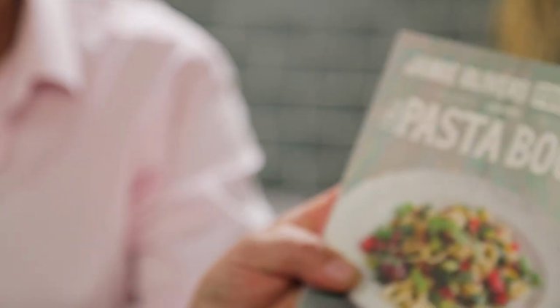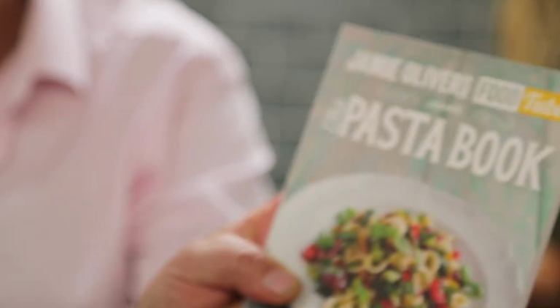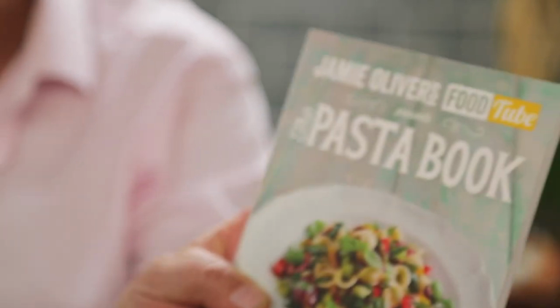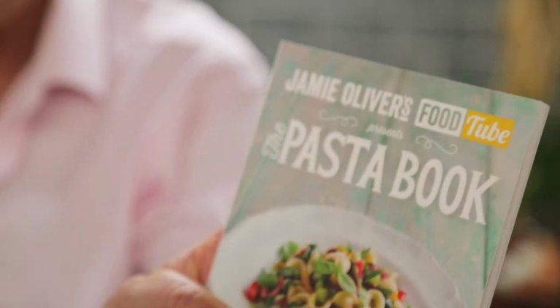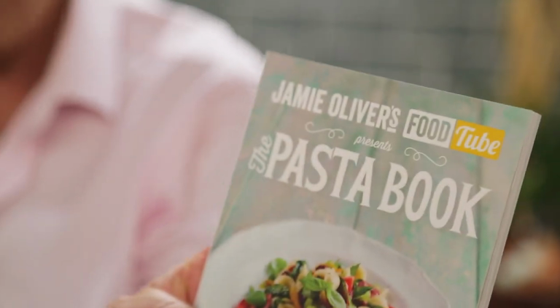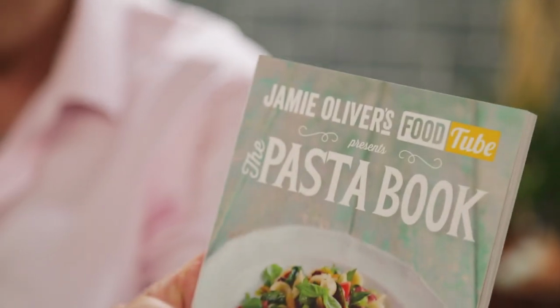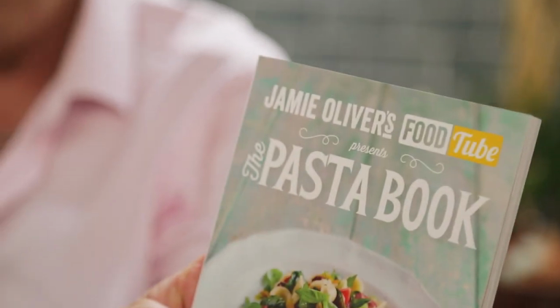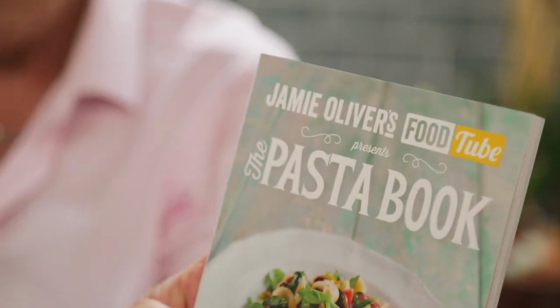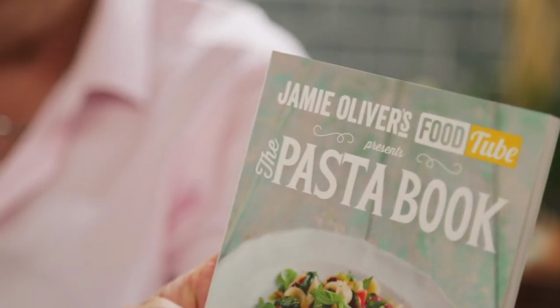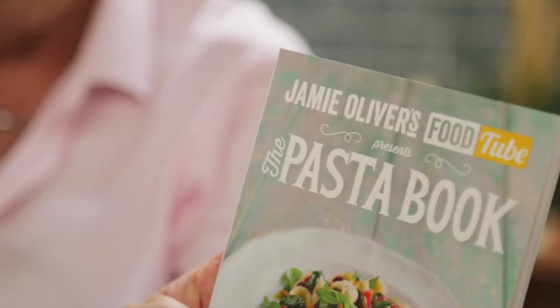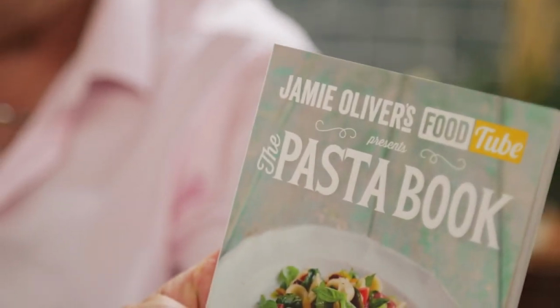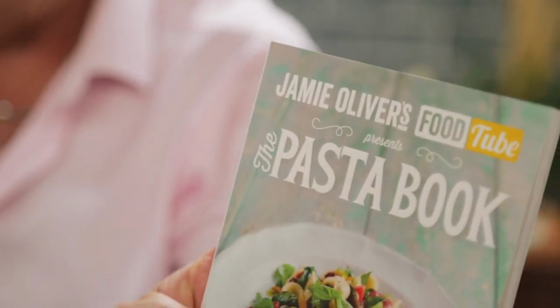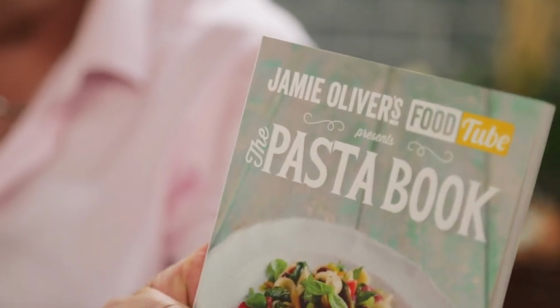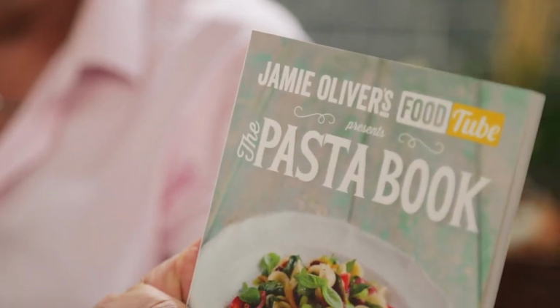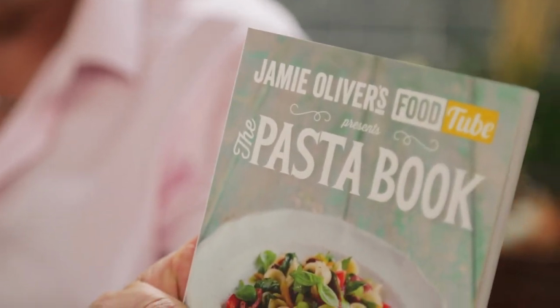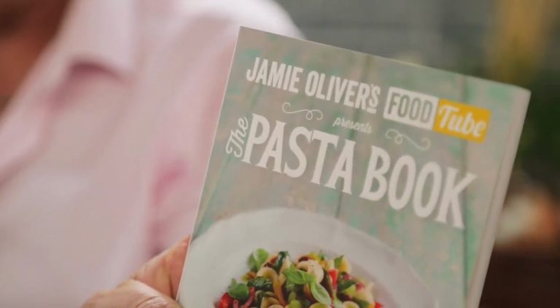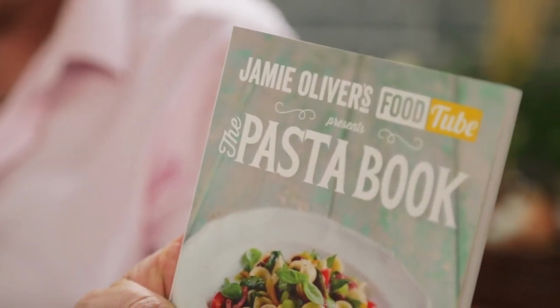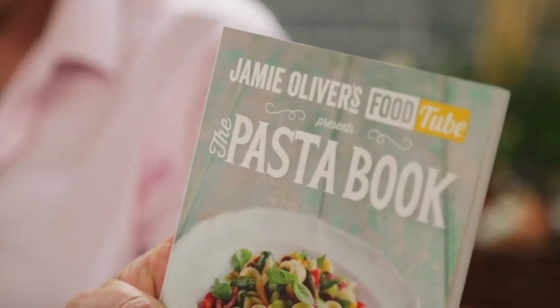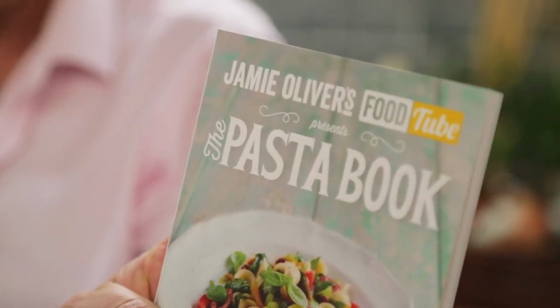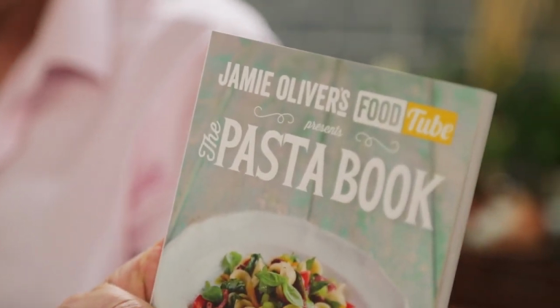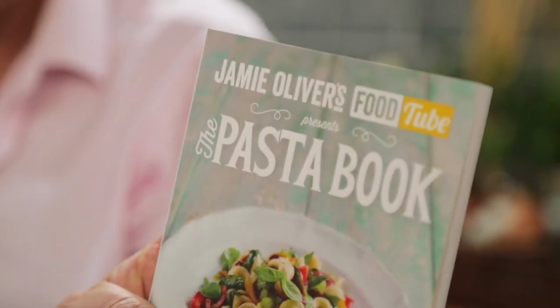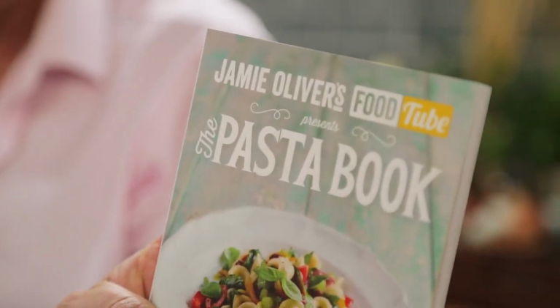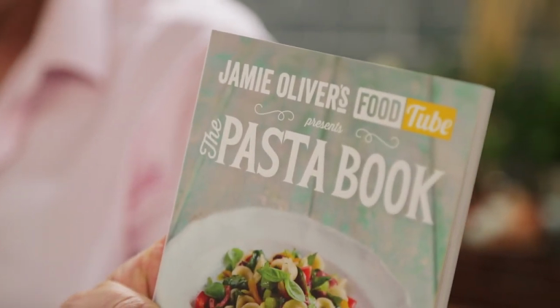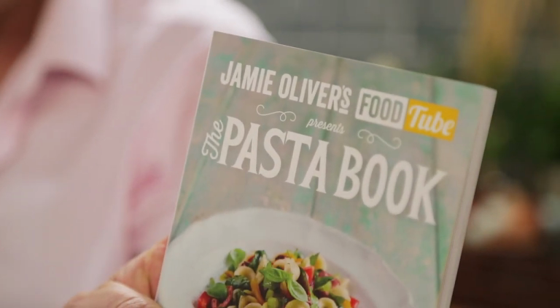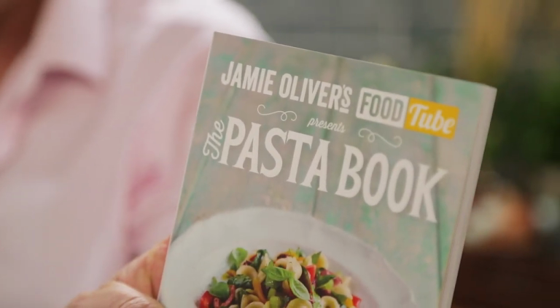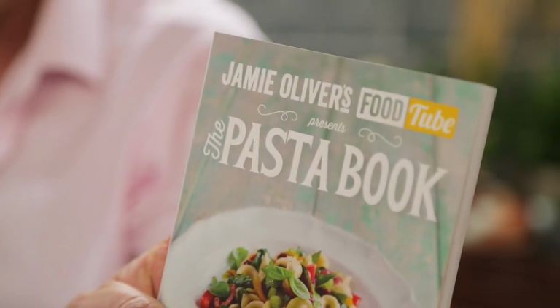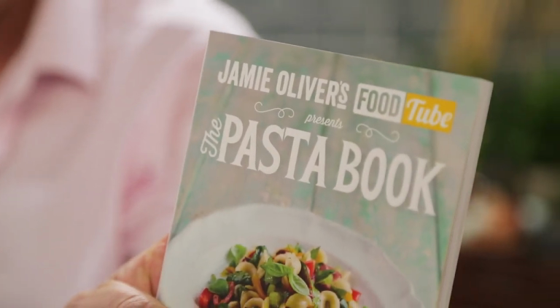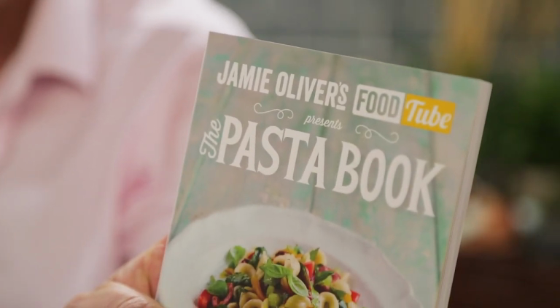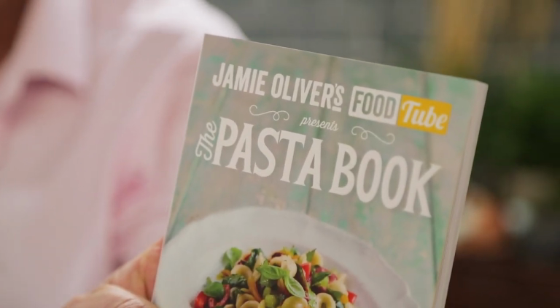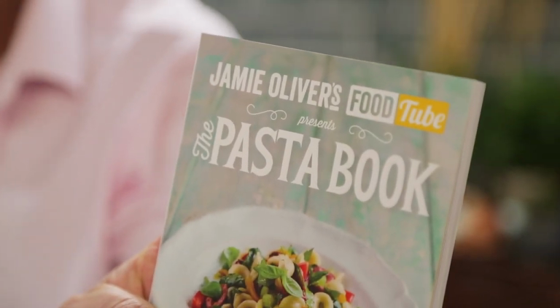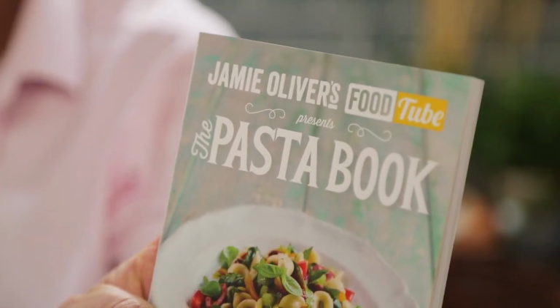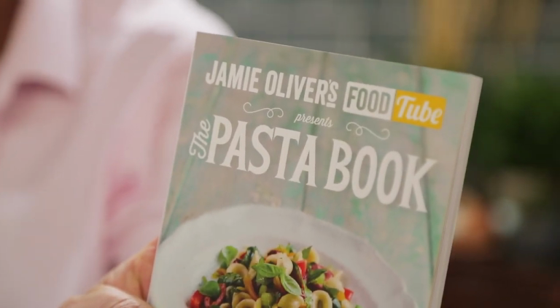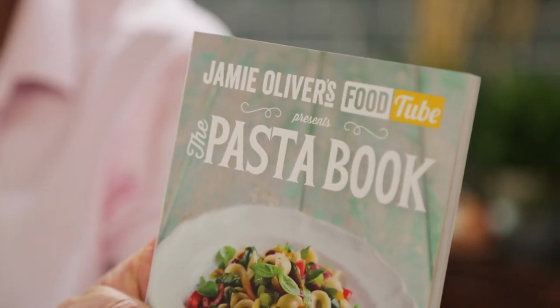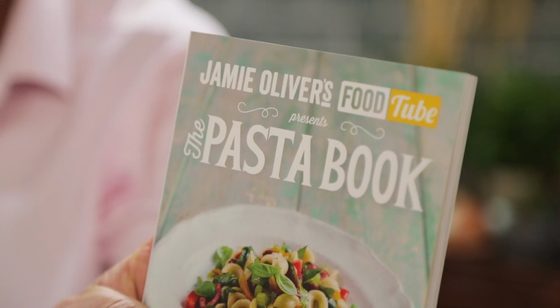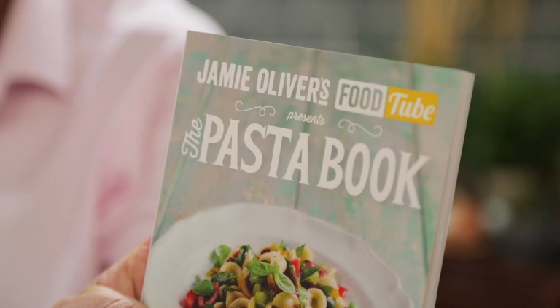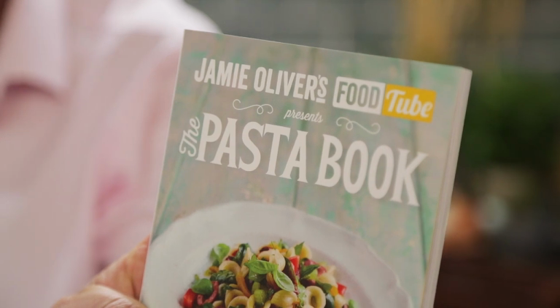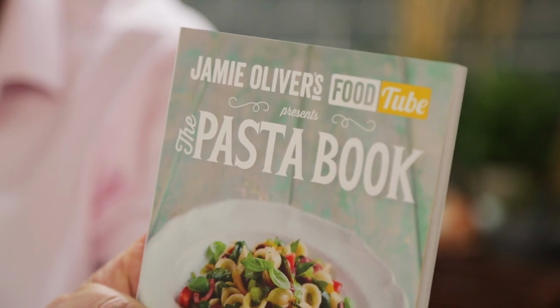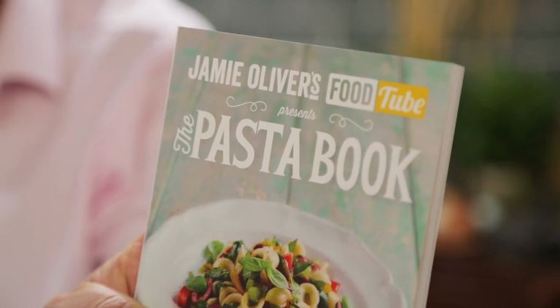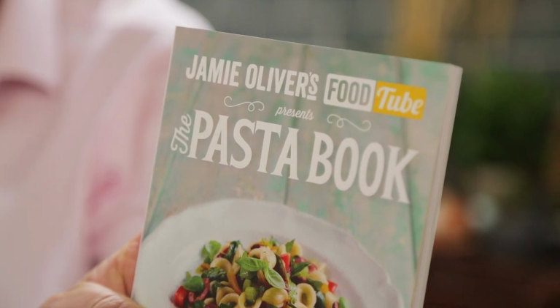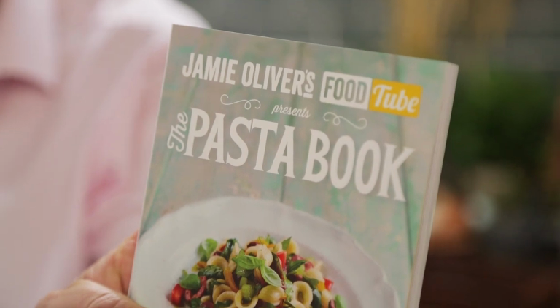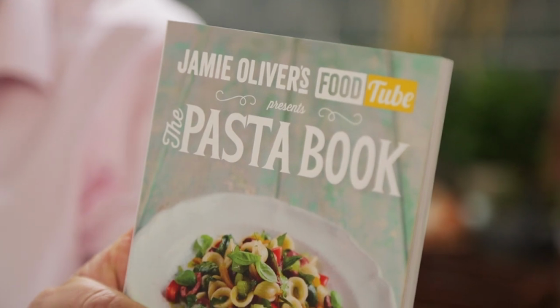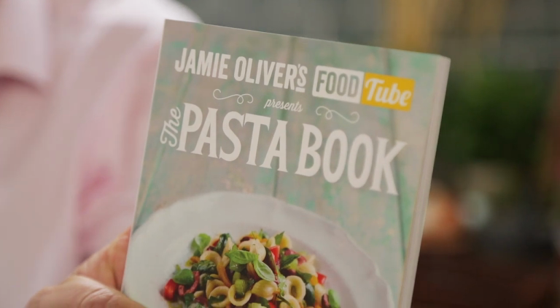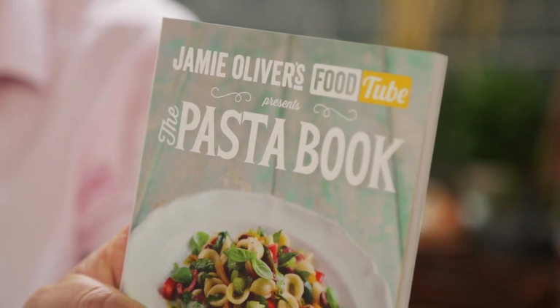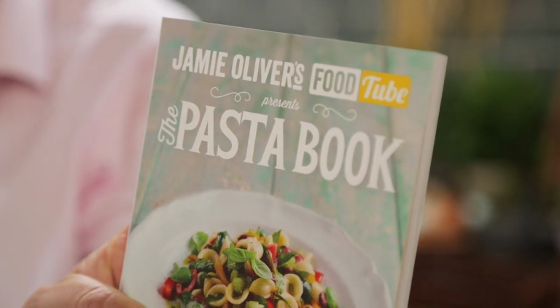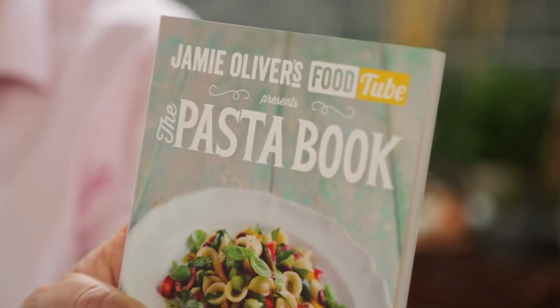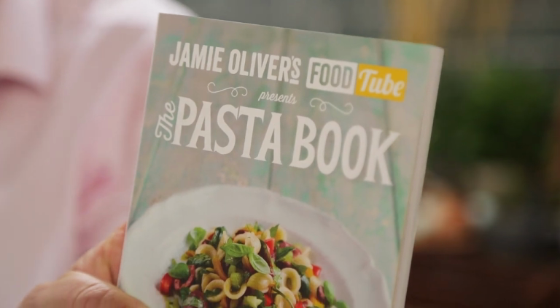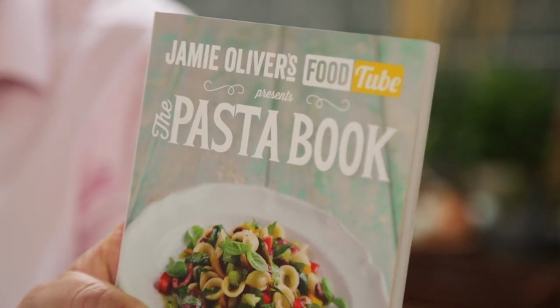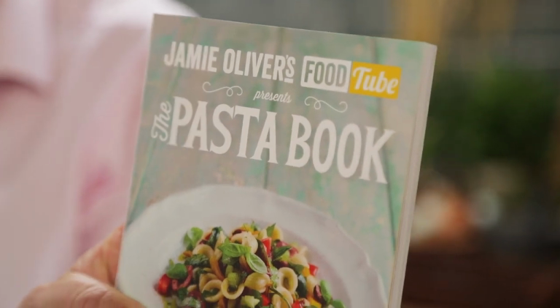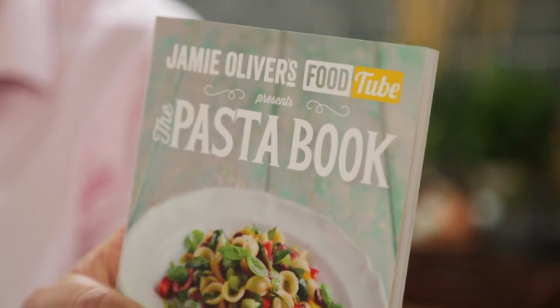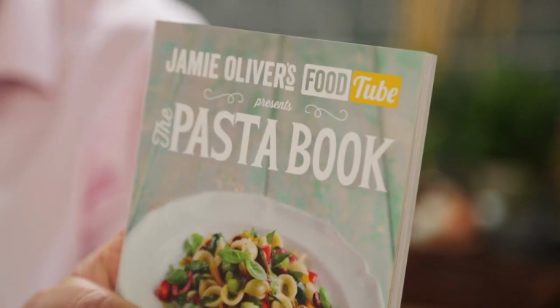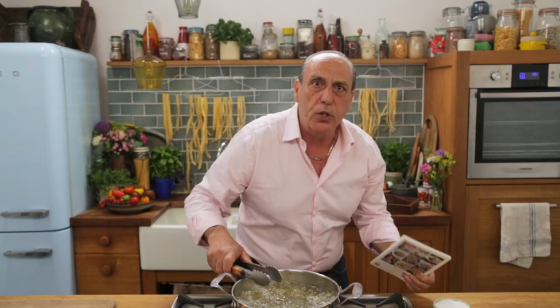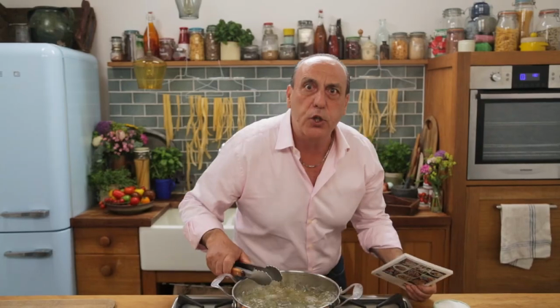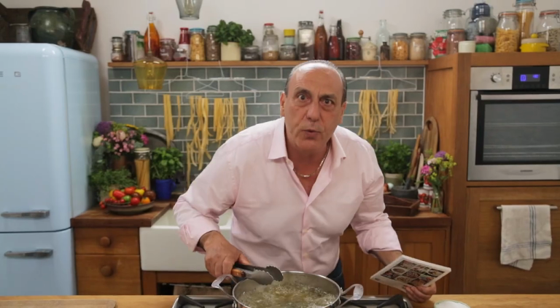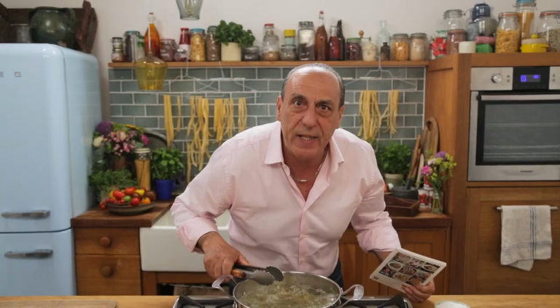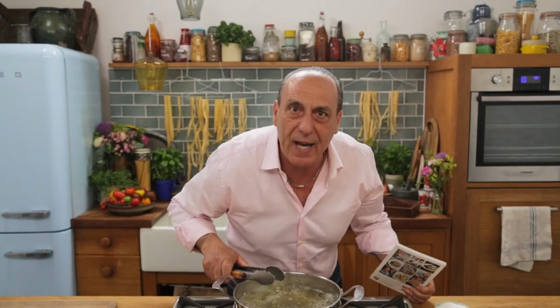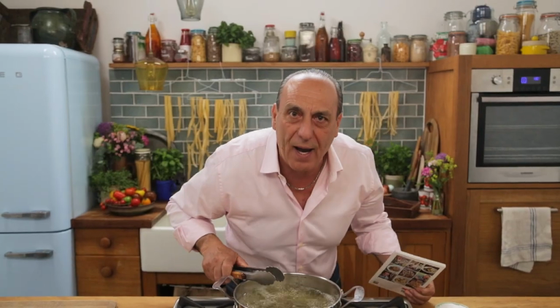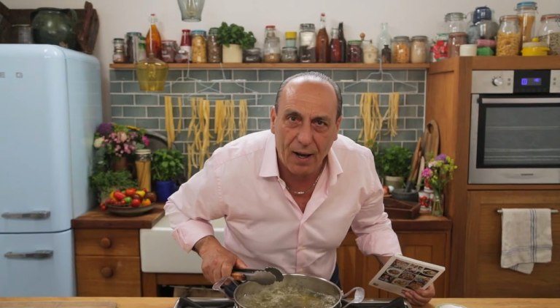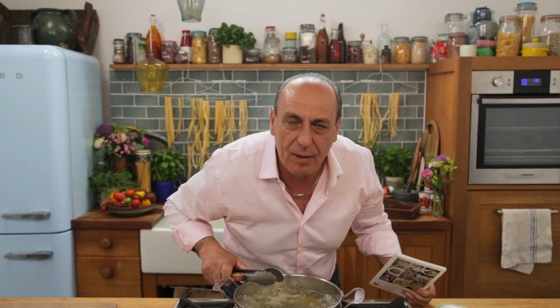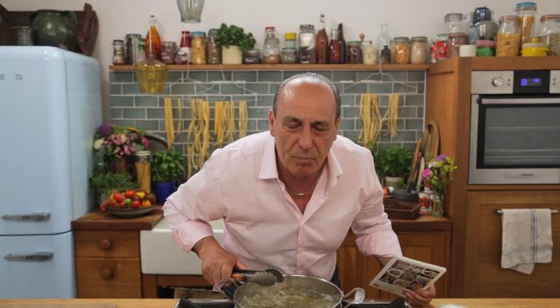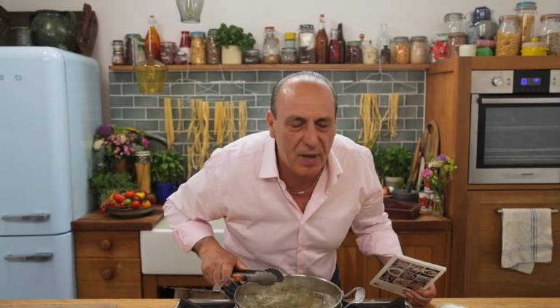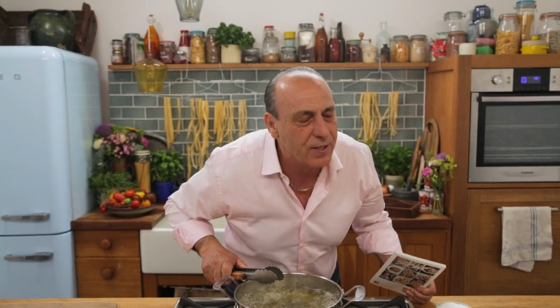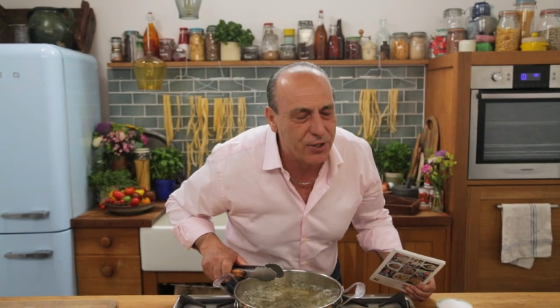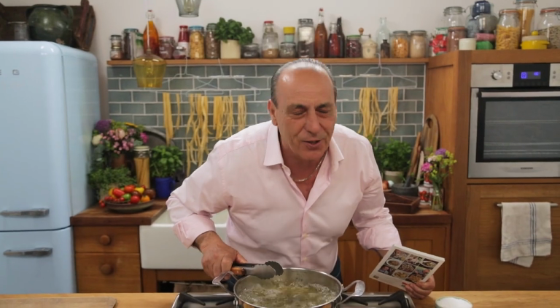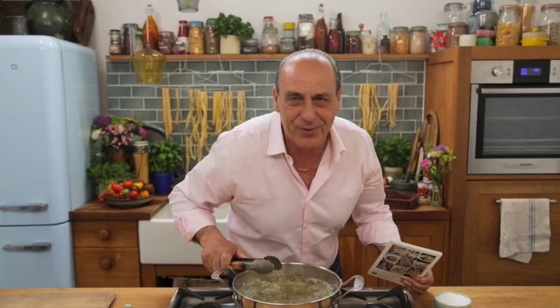Don't forget, you can get more tips in my pasta book, so click the link. Do it now. Bless you.